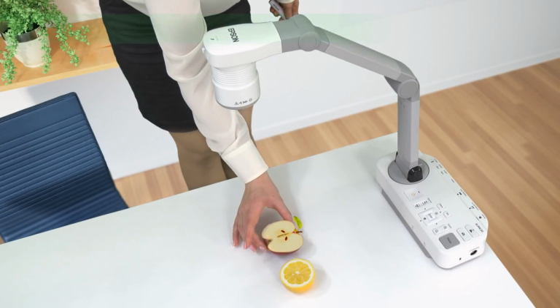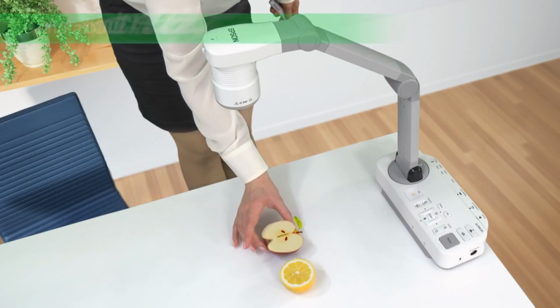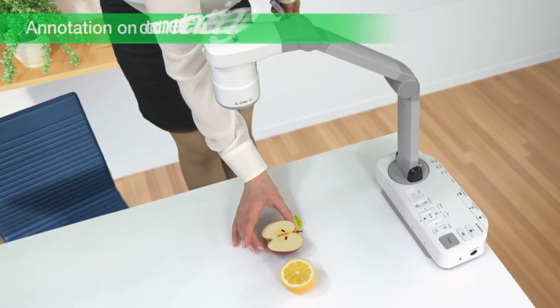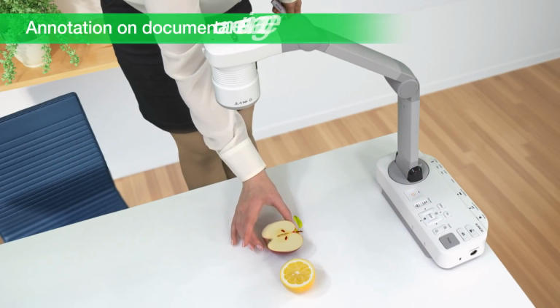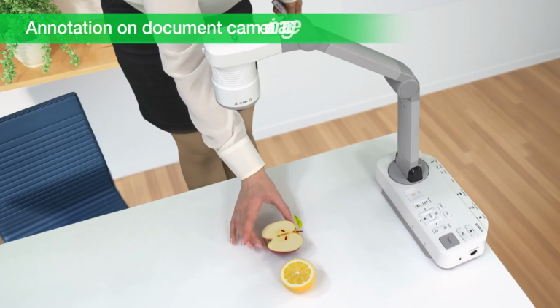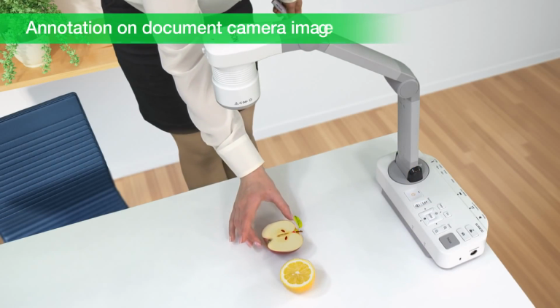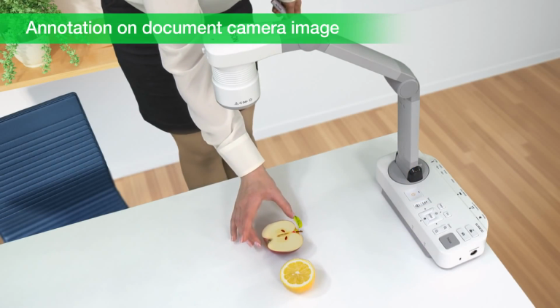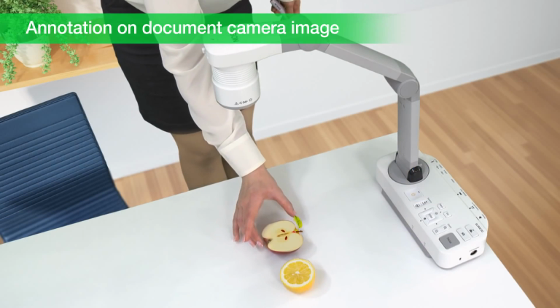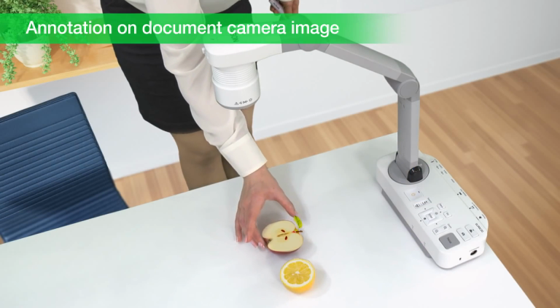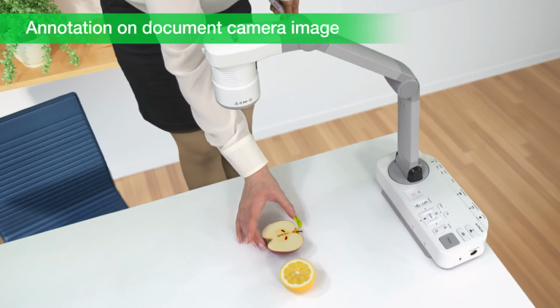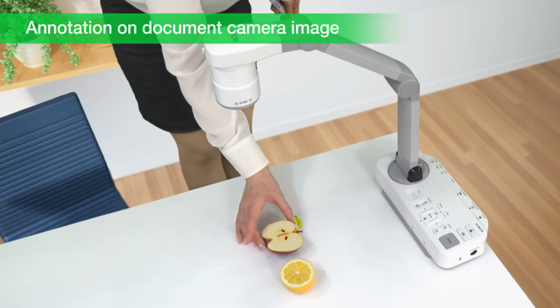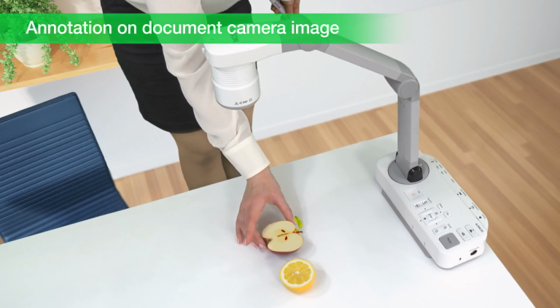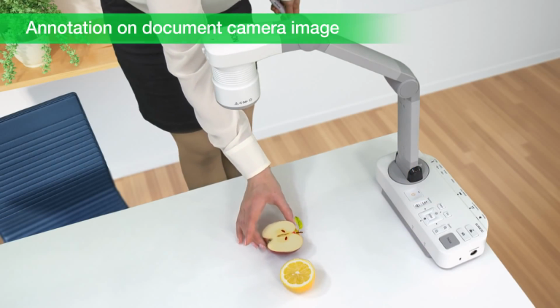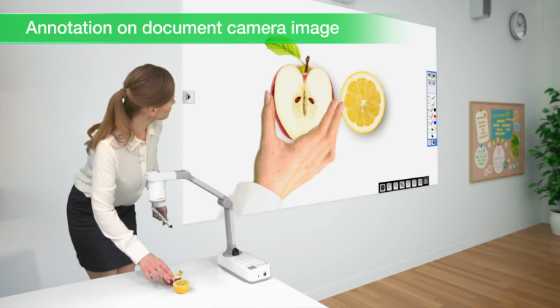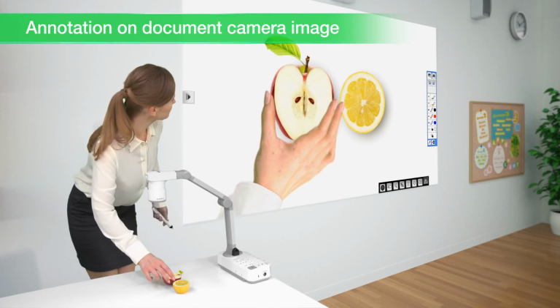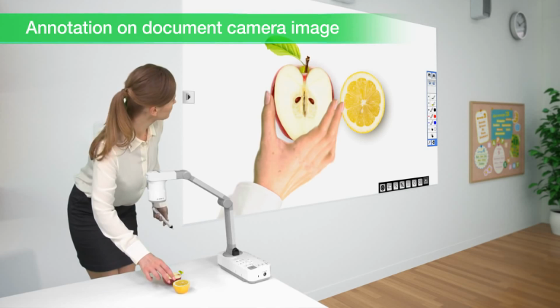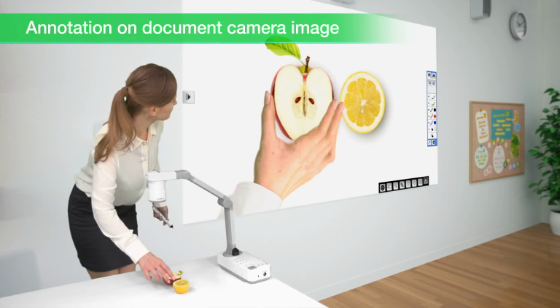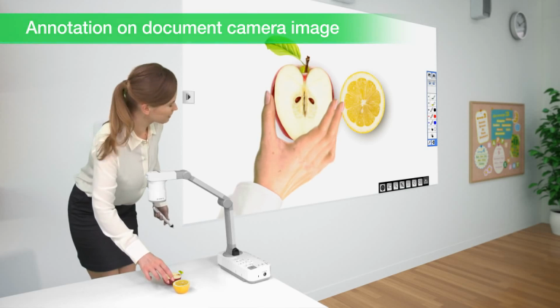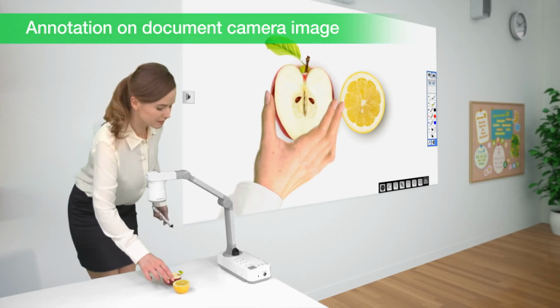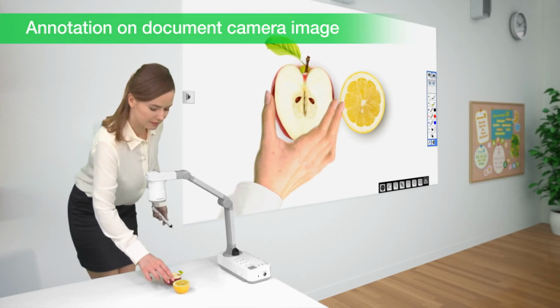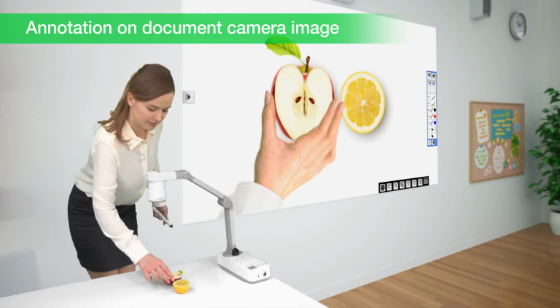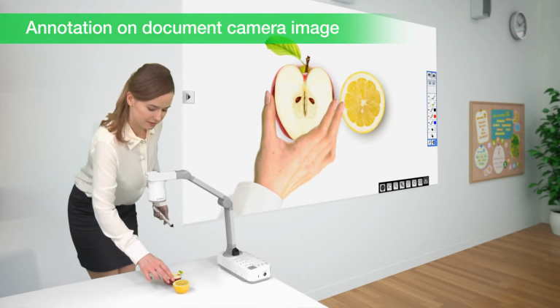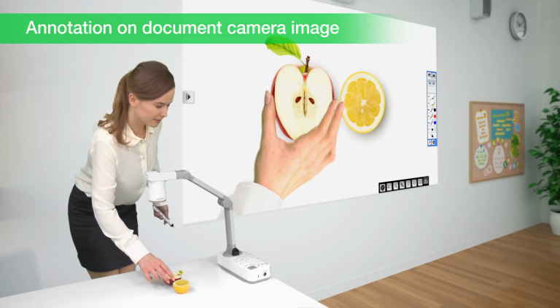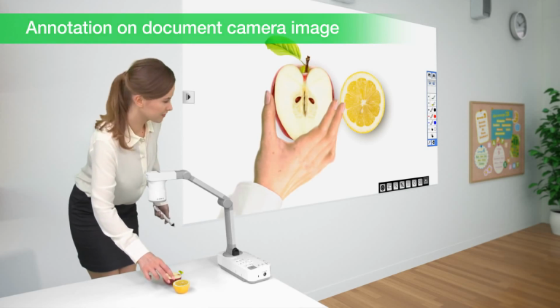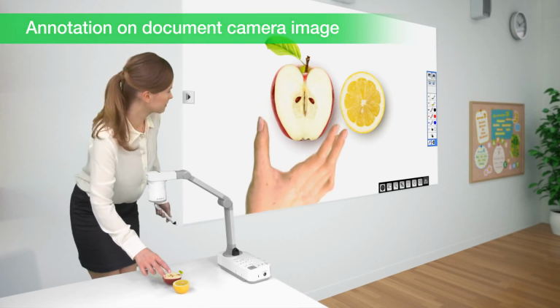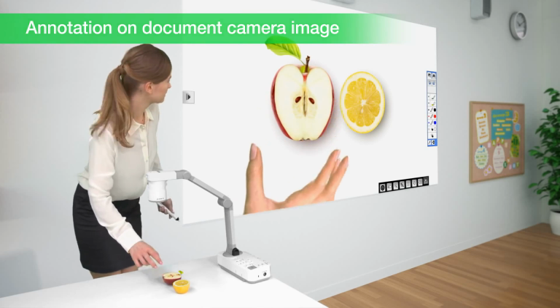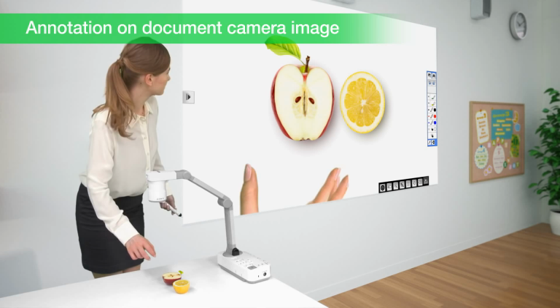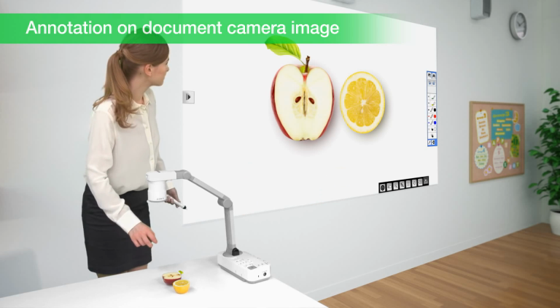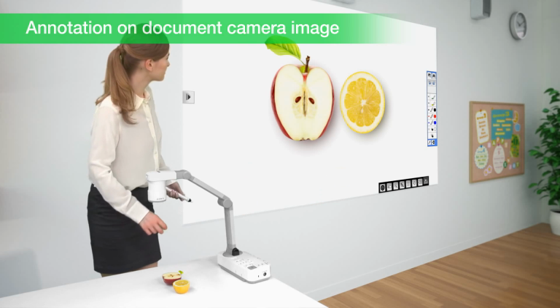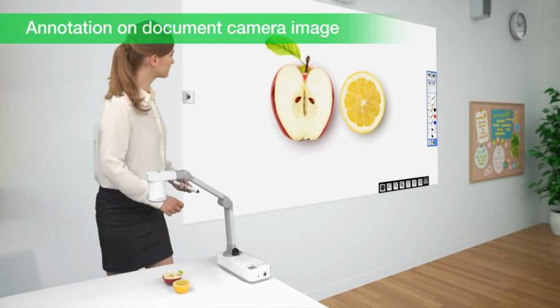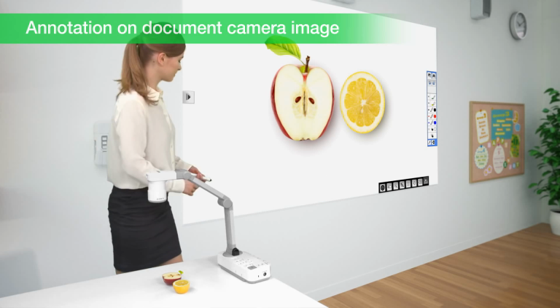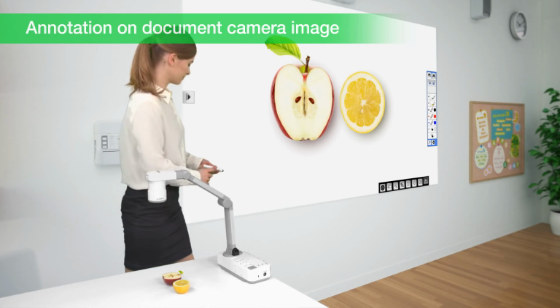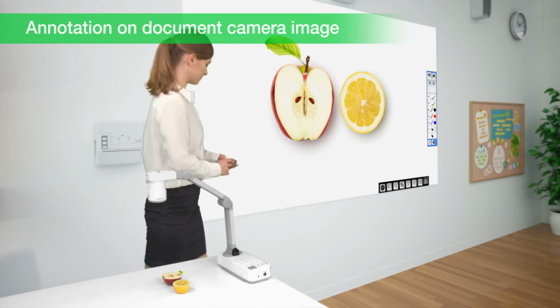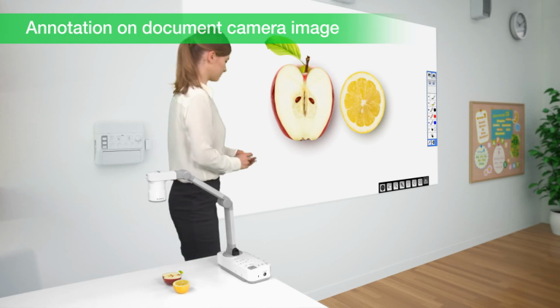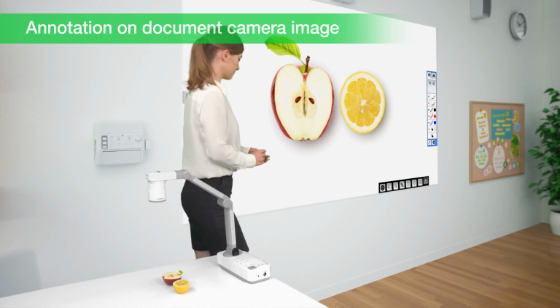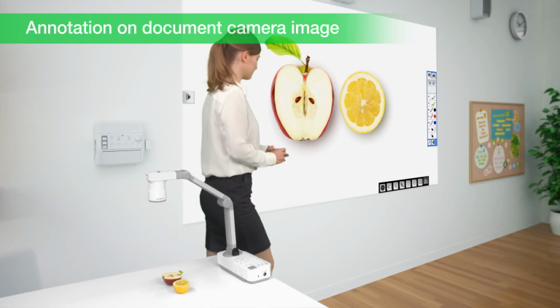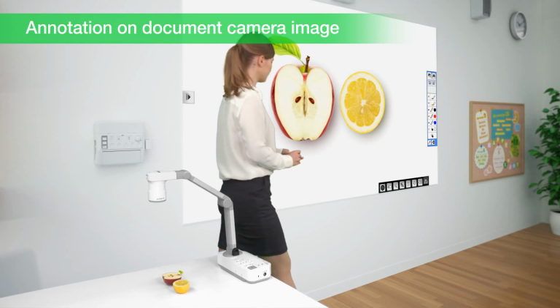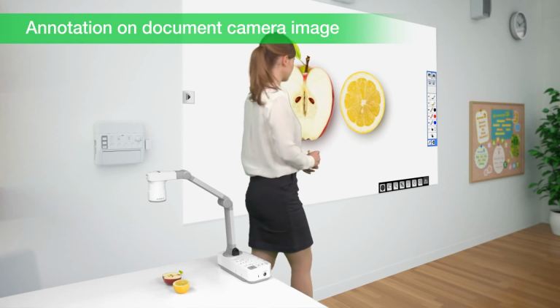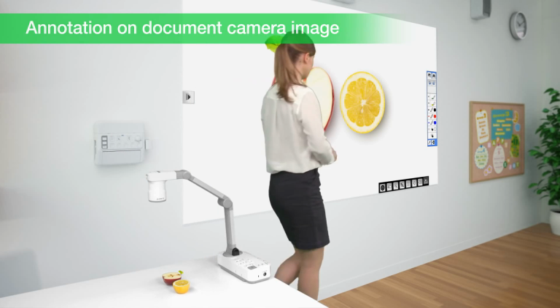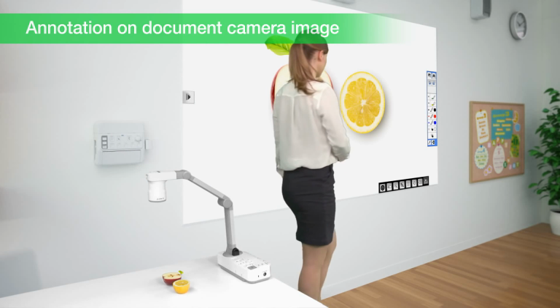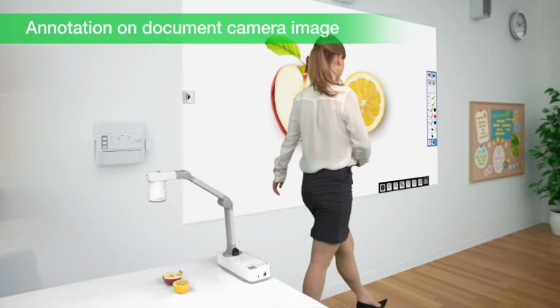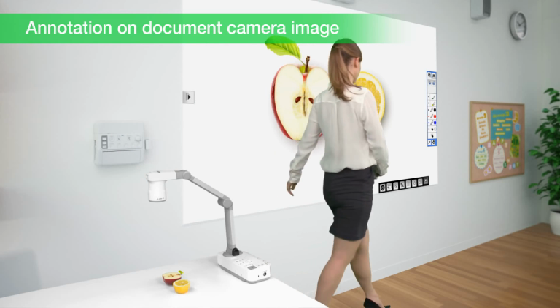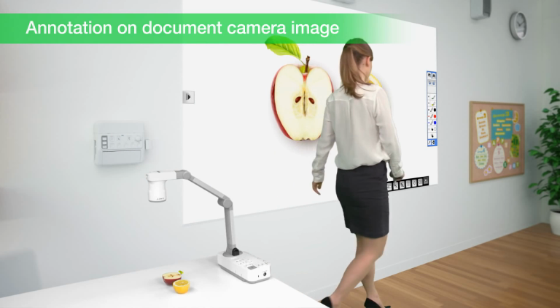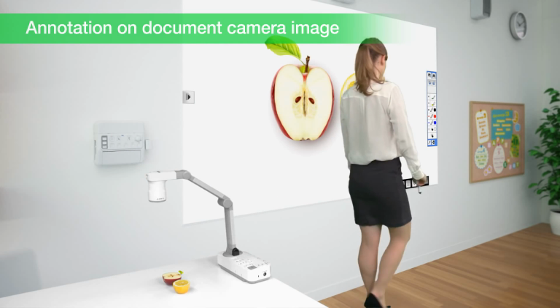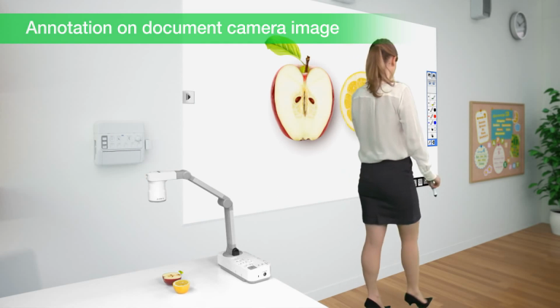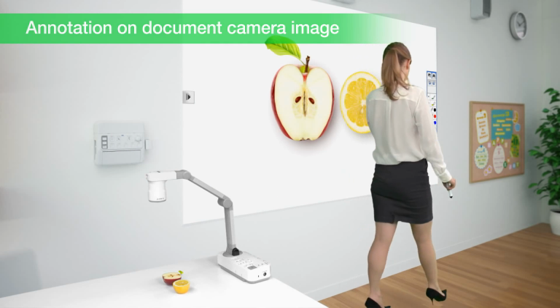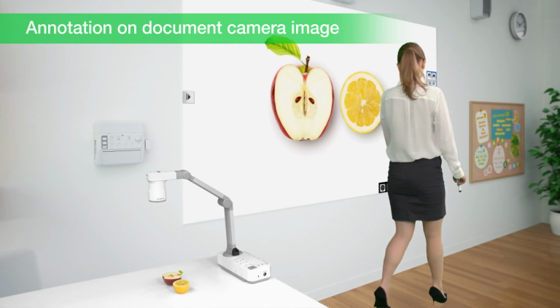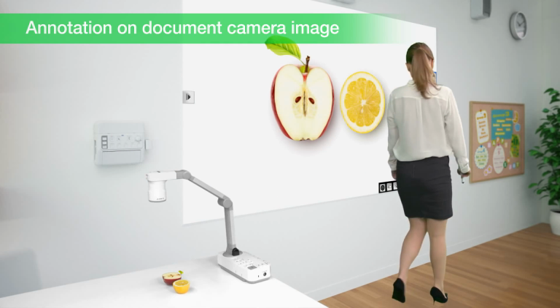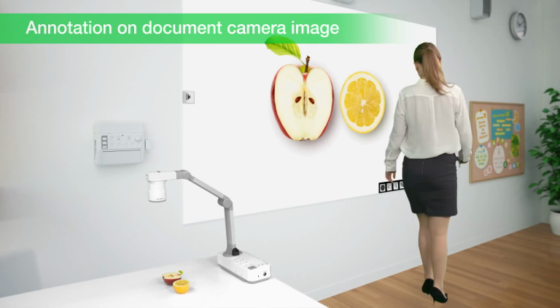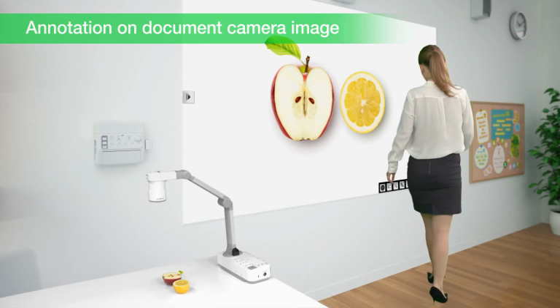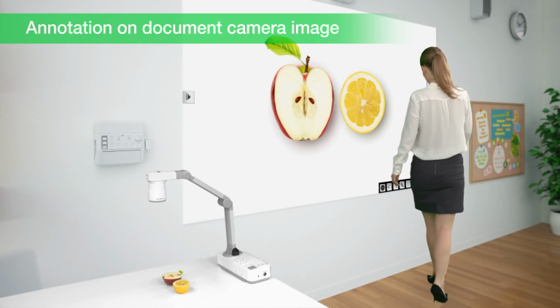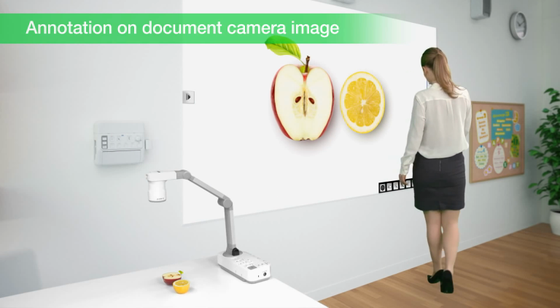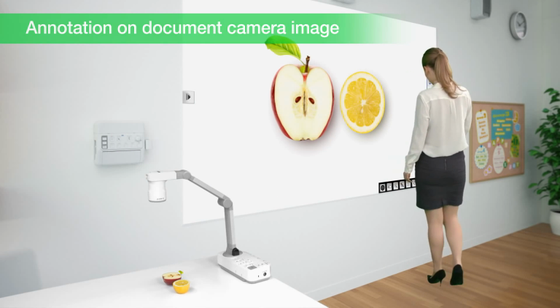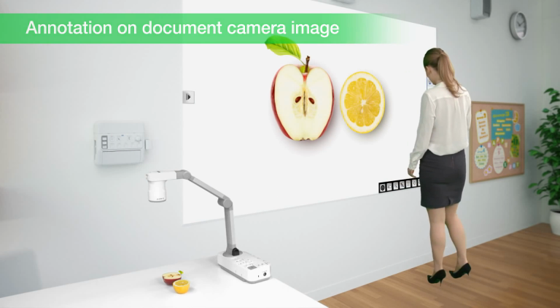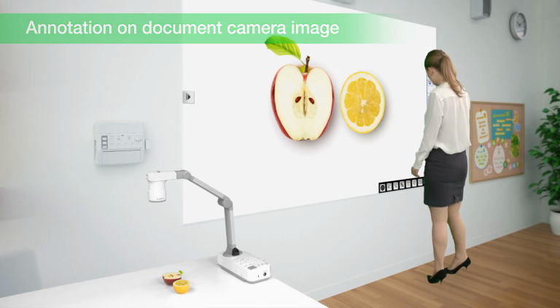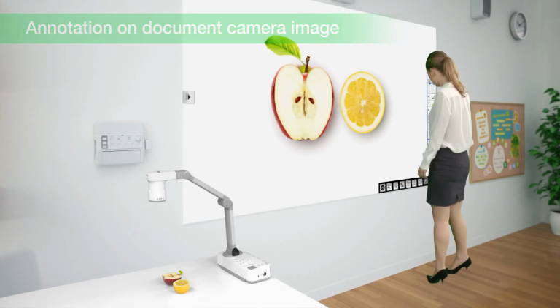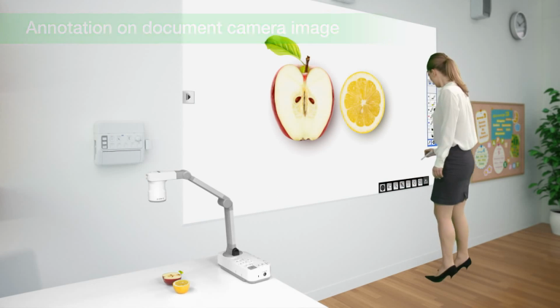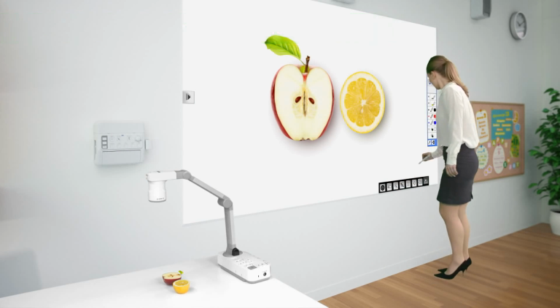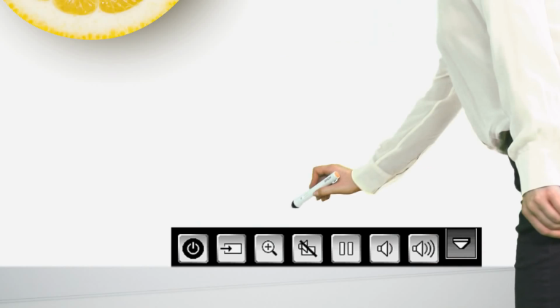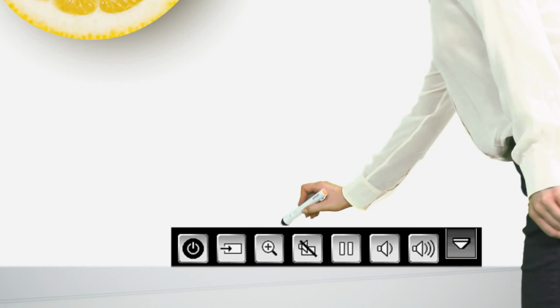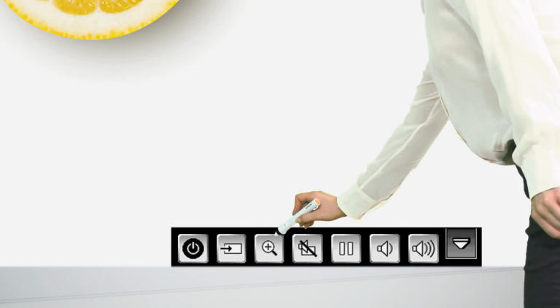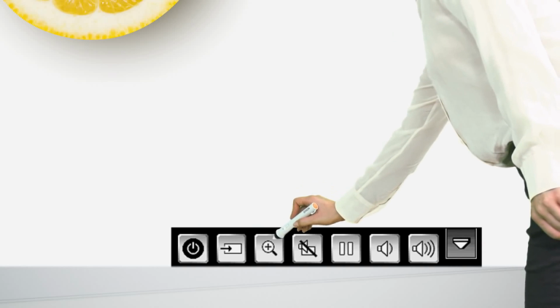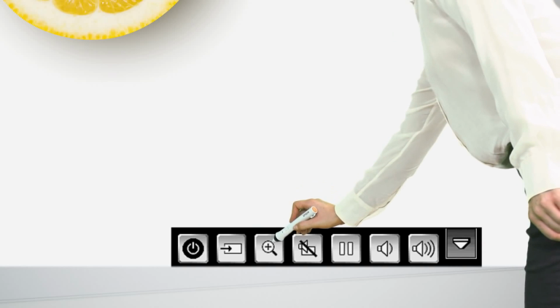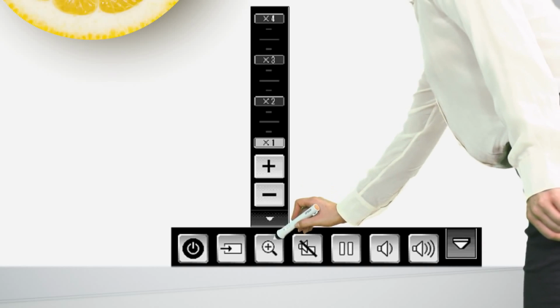Even when there is no PC connected, you can annotate on the projected images from various input sources like a document camera.